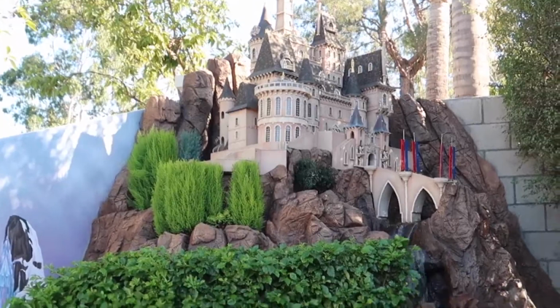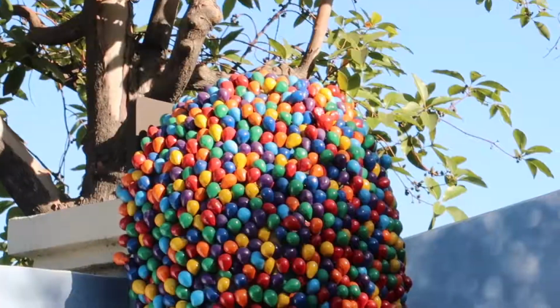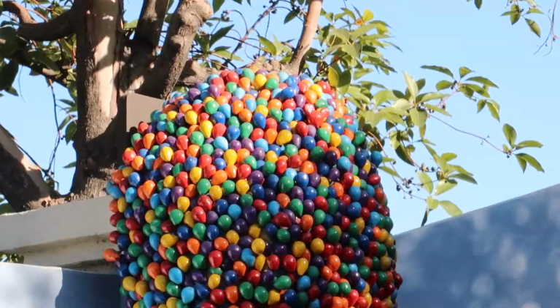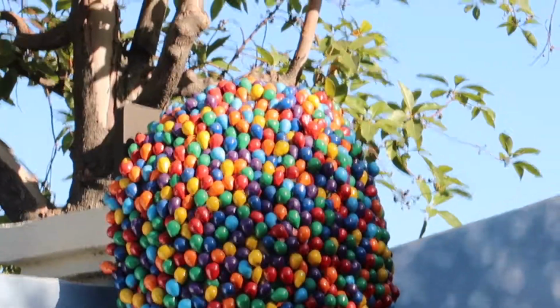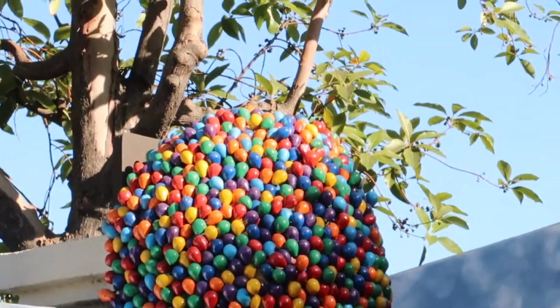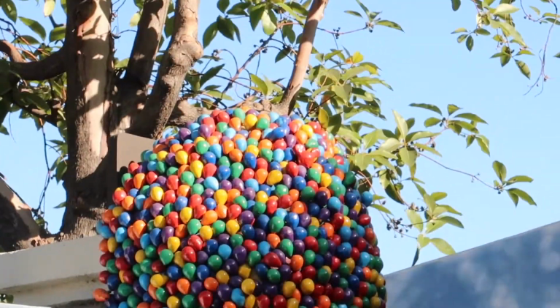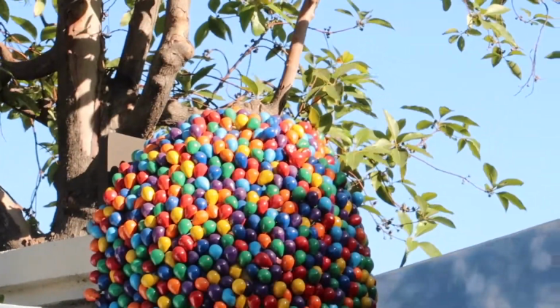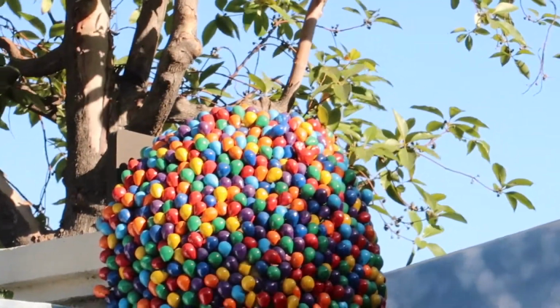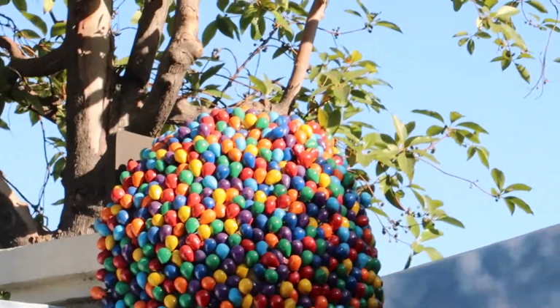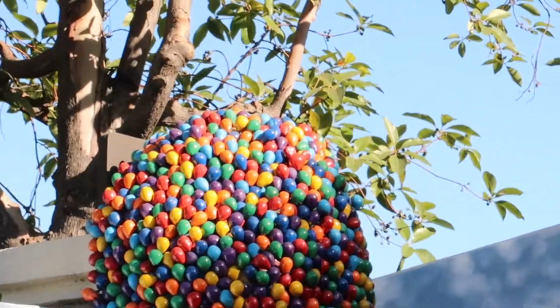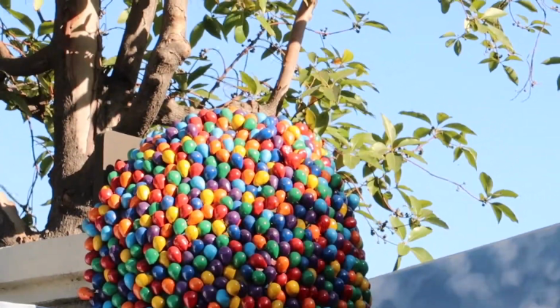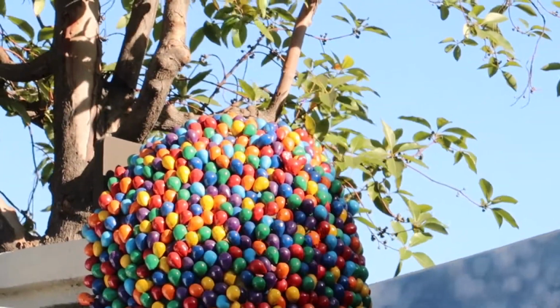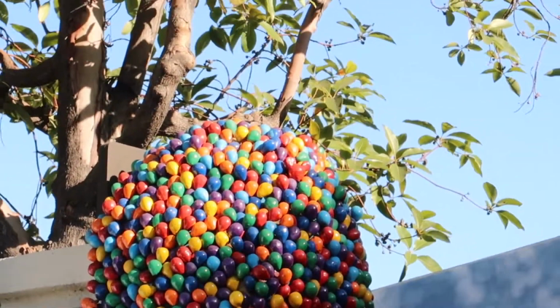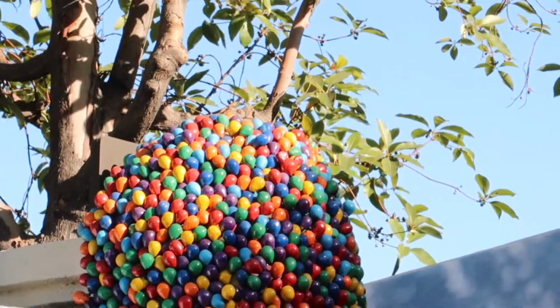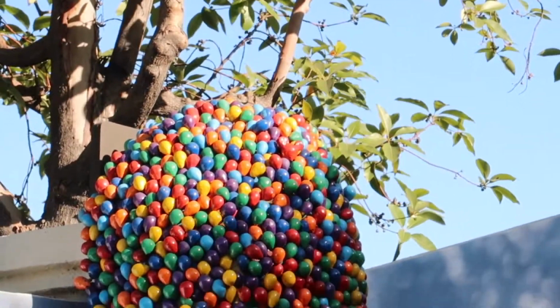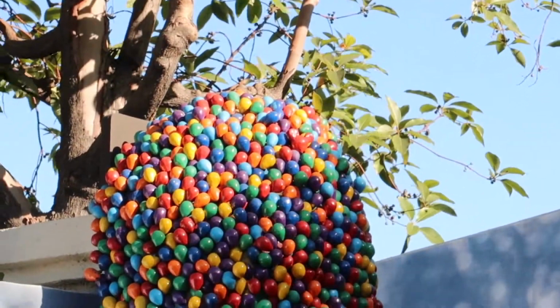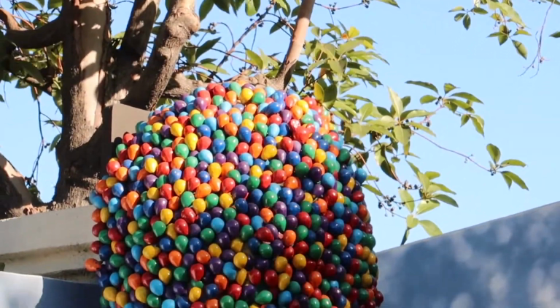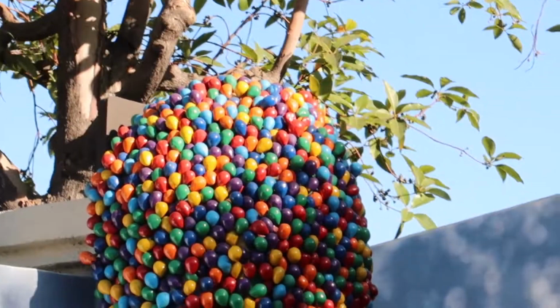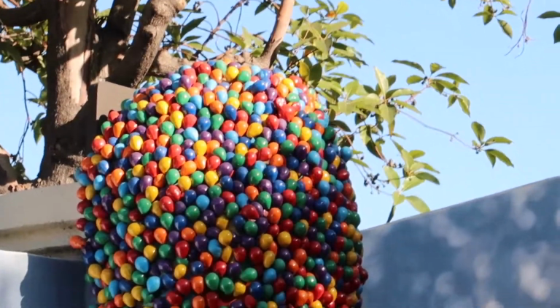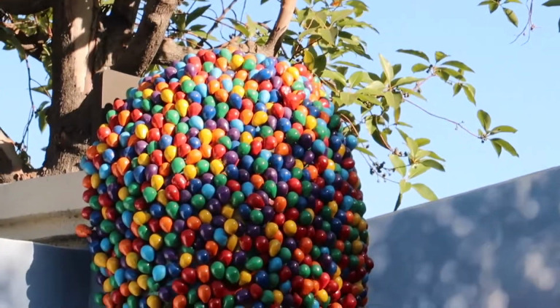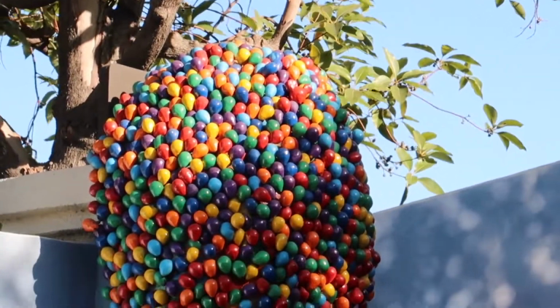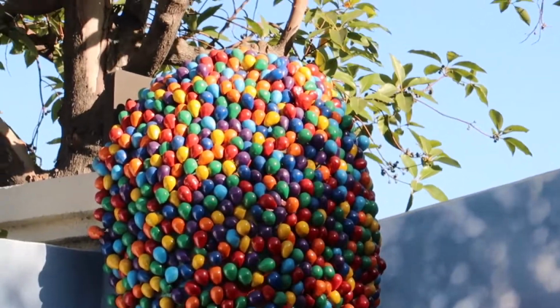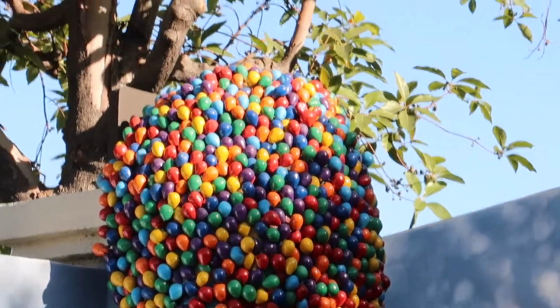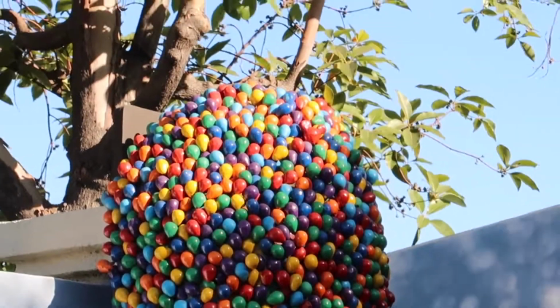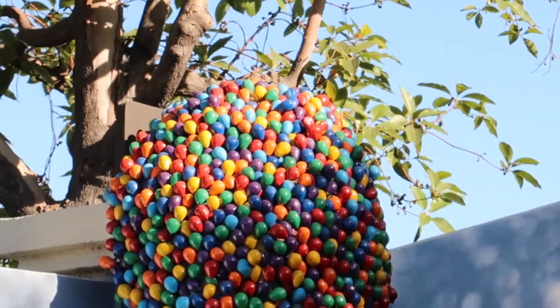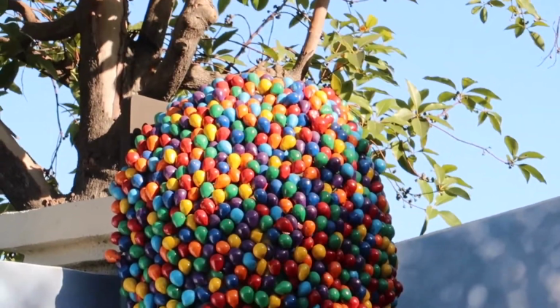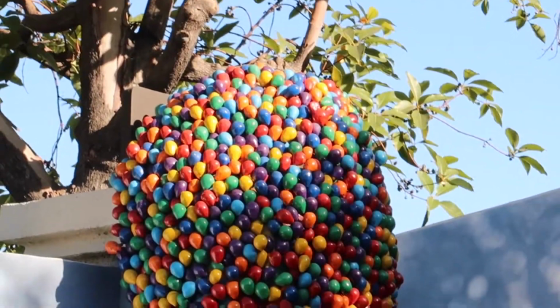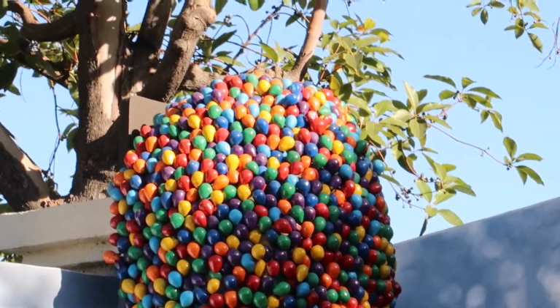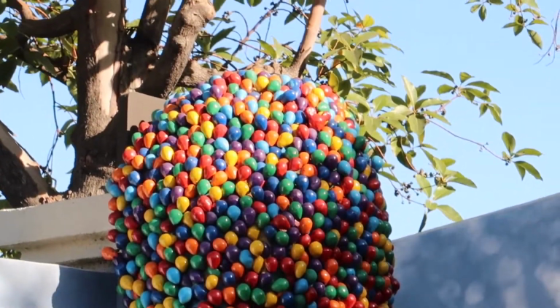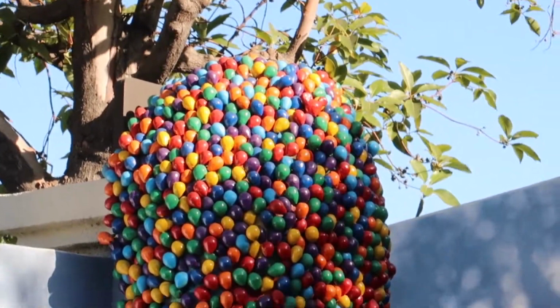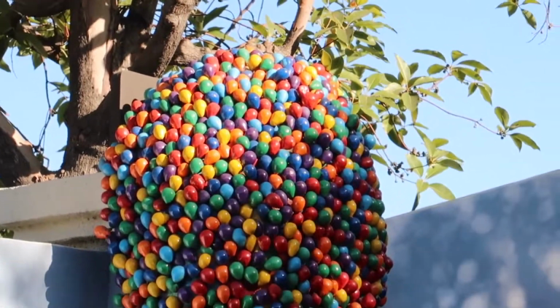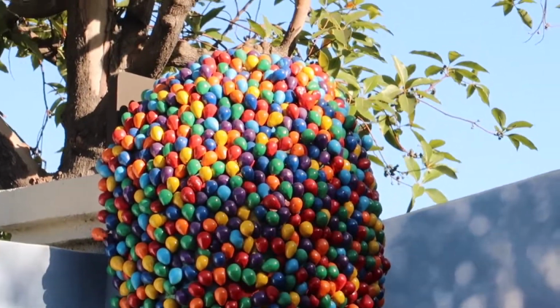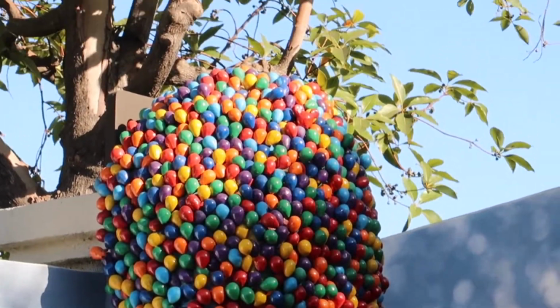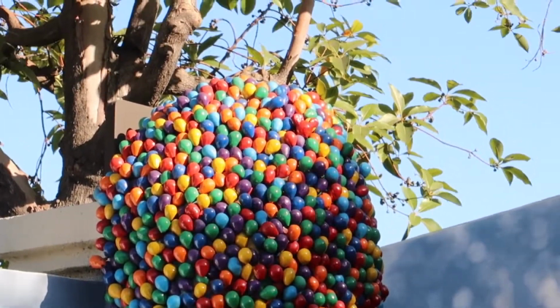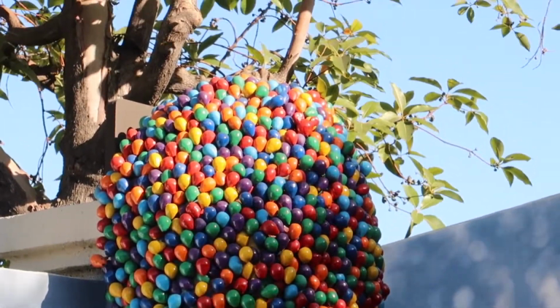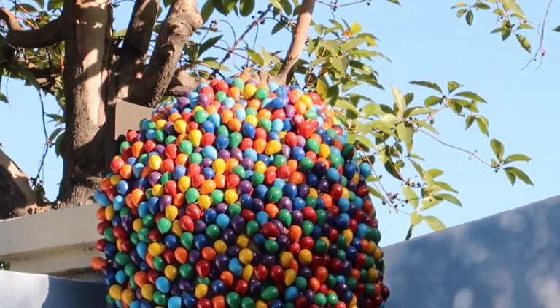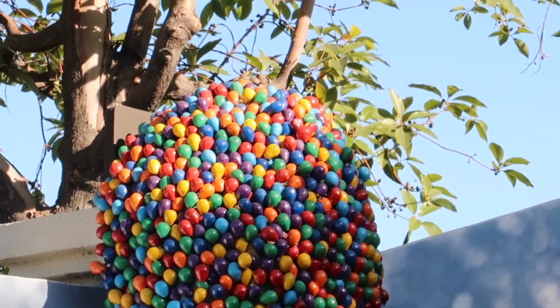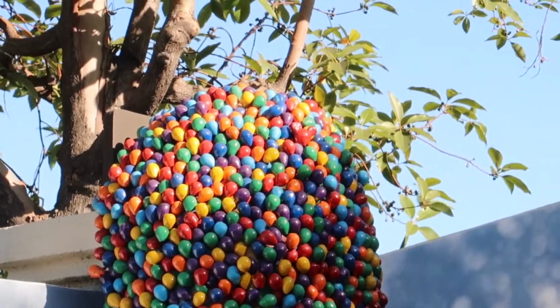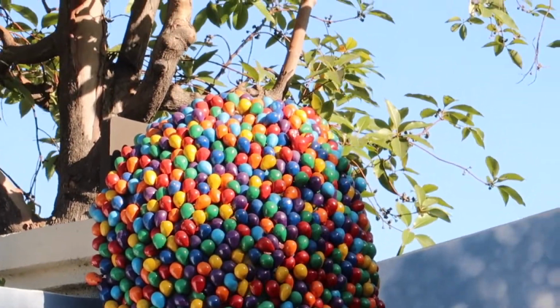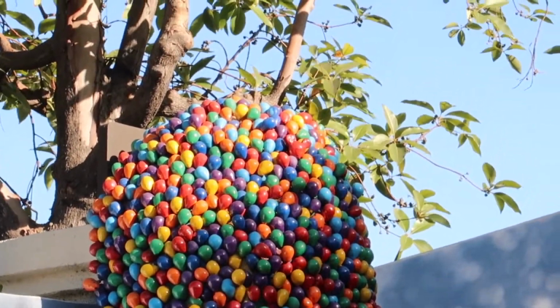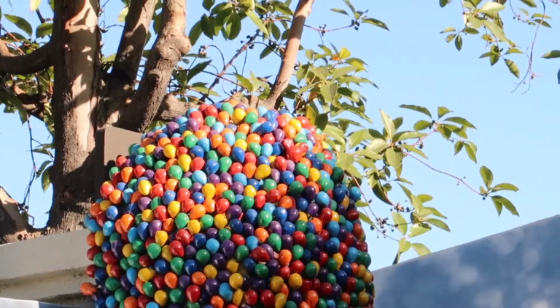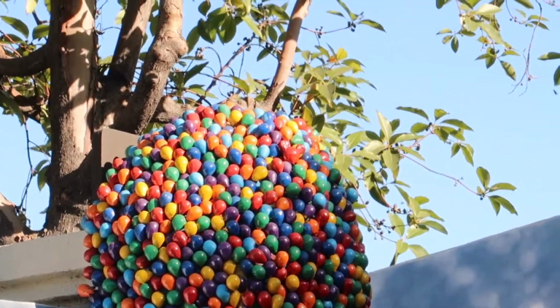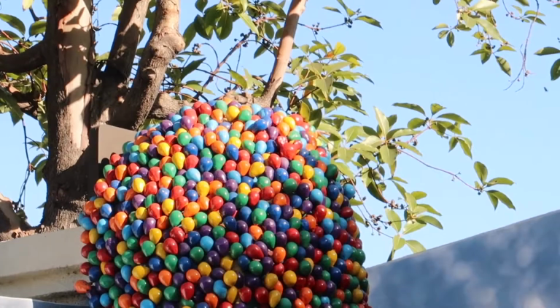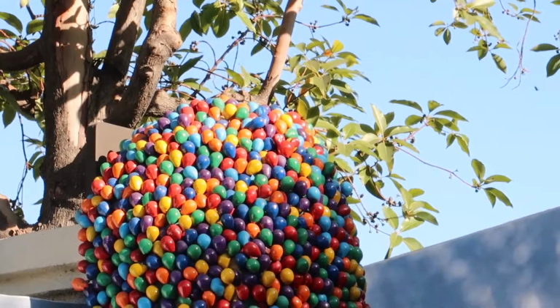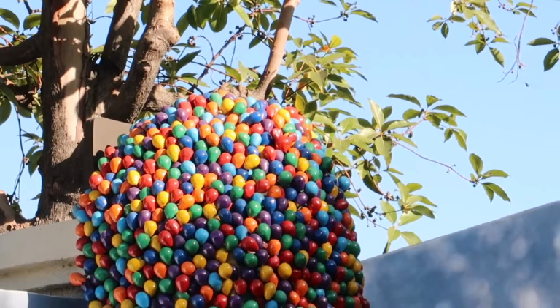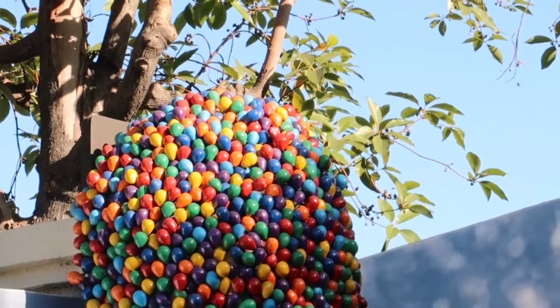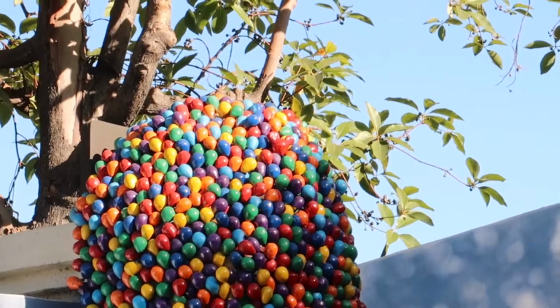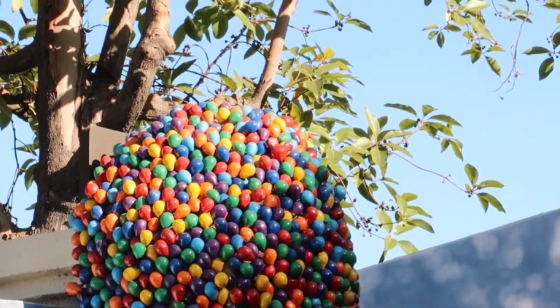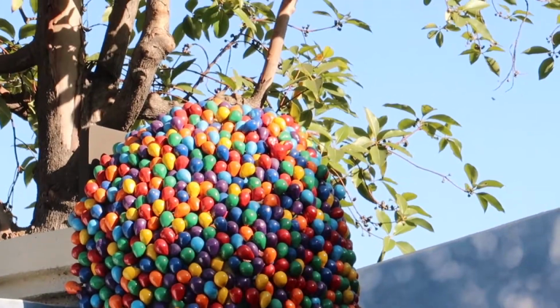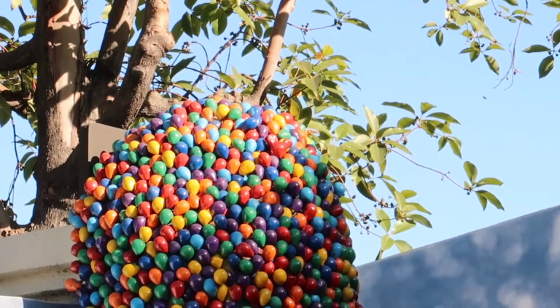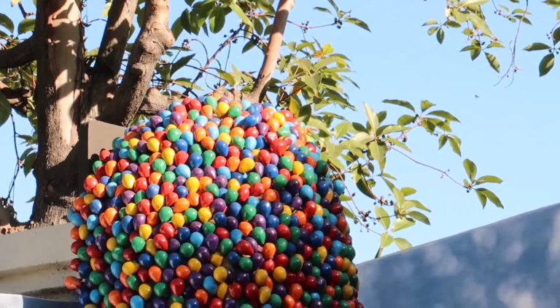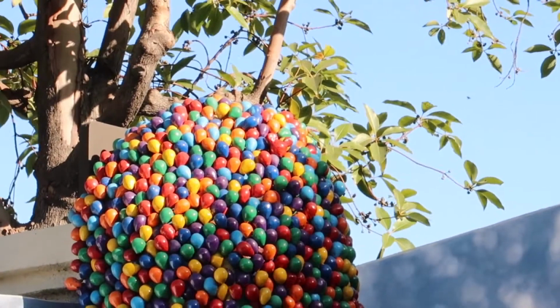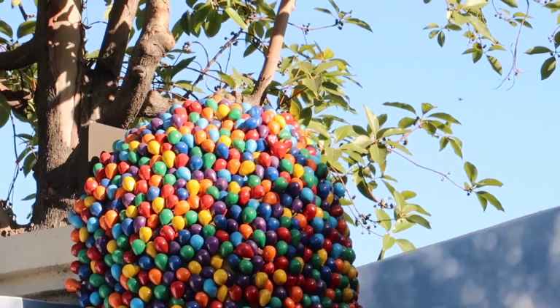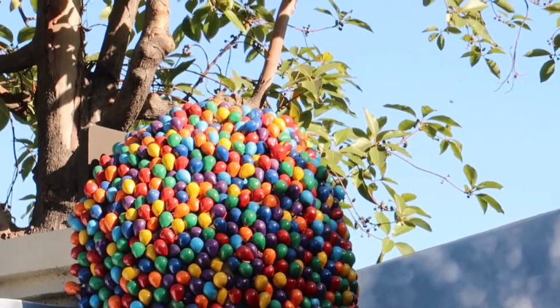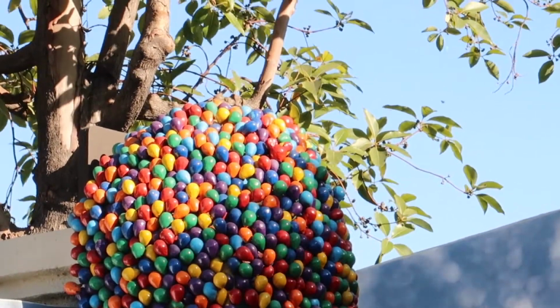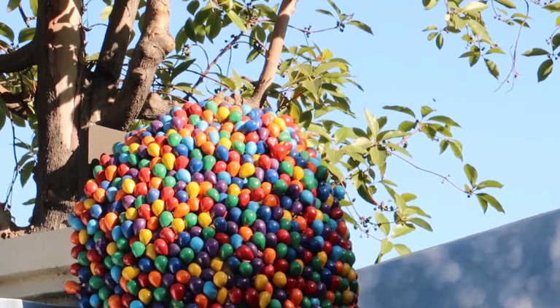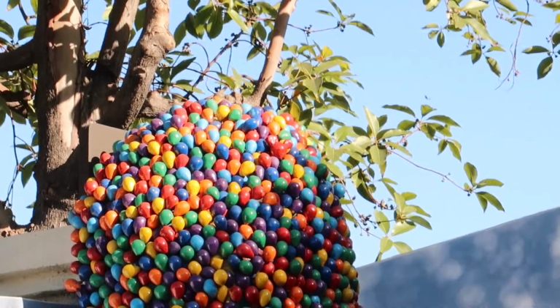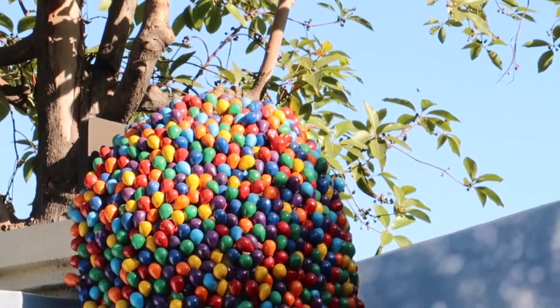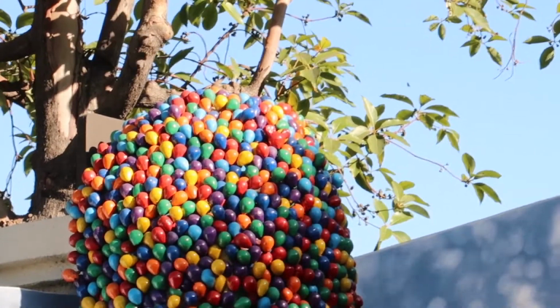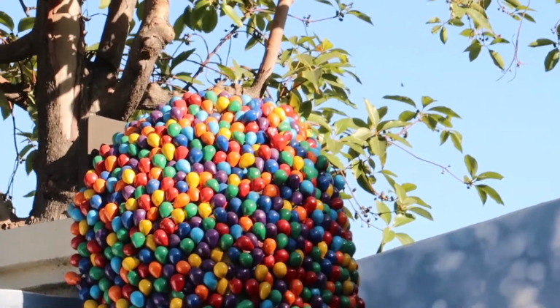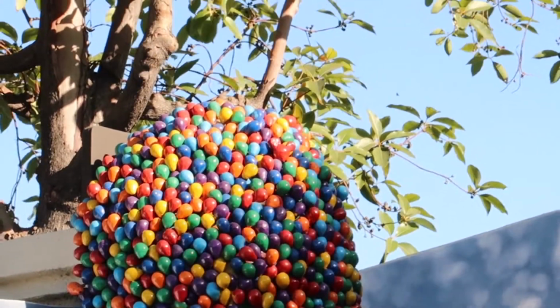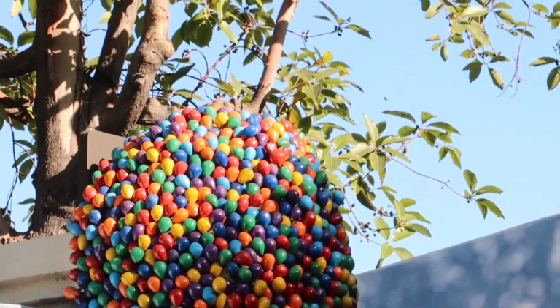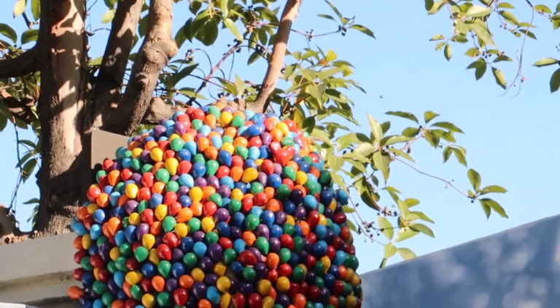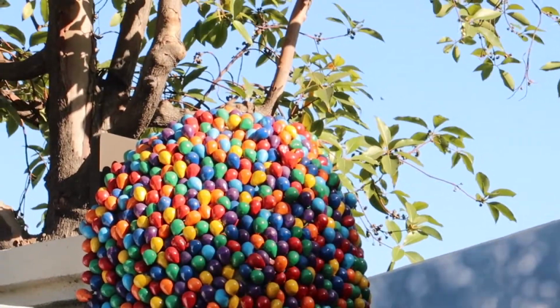They've even incorporated some Hidden Mickeys in here. So look — you see it? The red one right there? That's a Hidden Mickey.